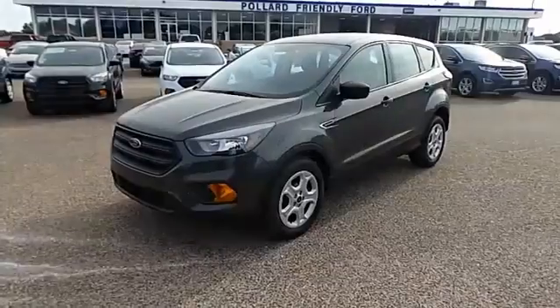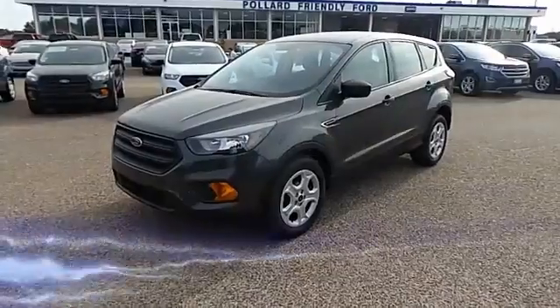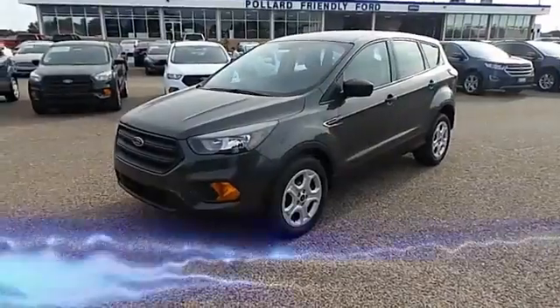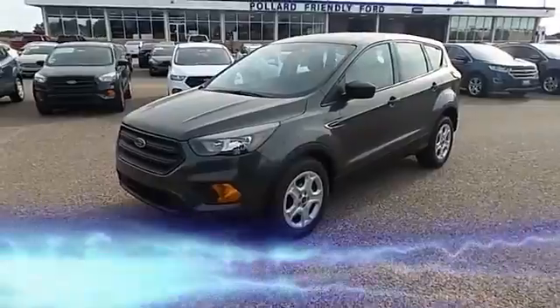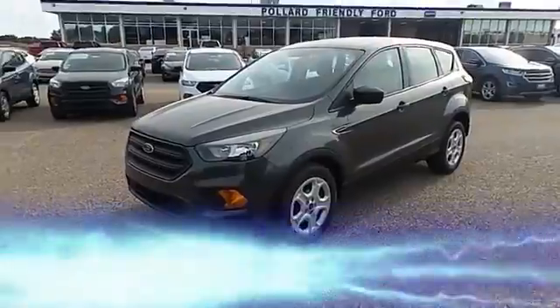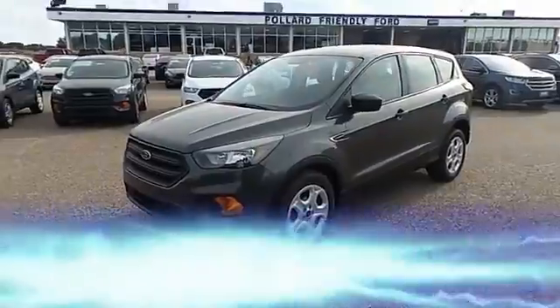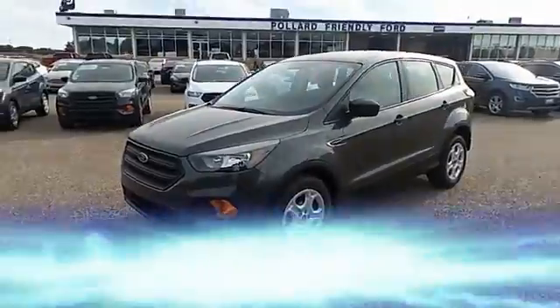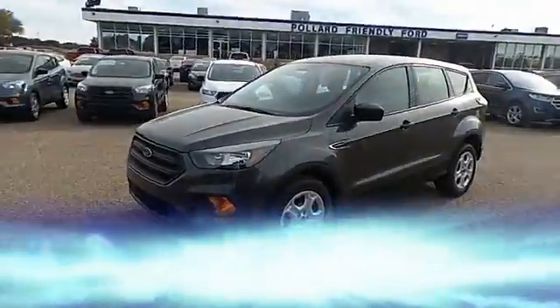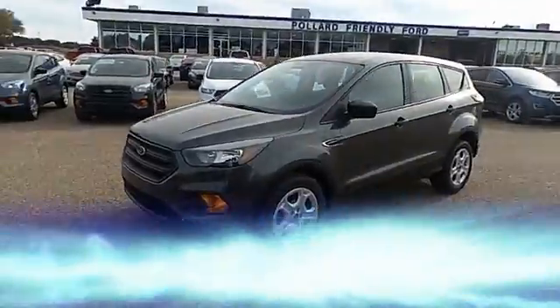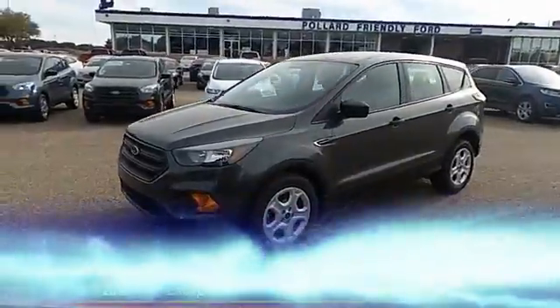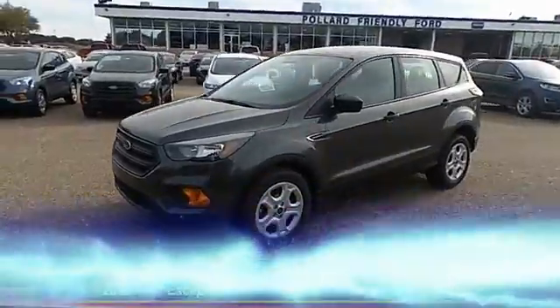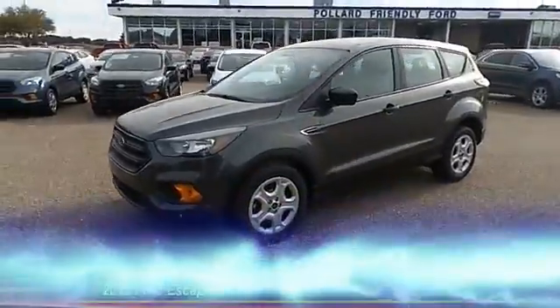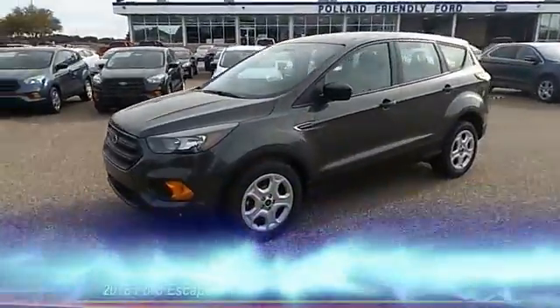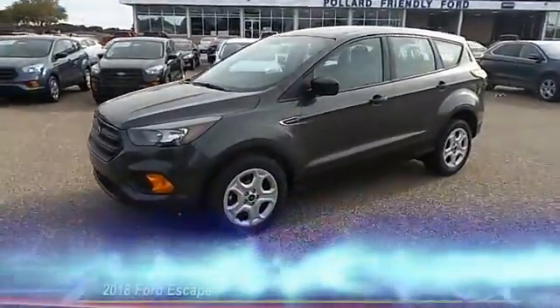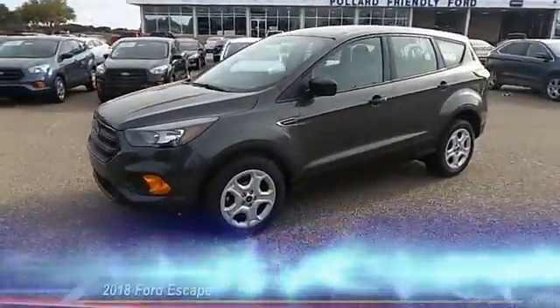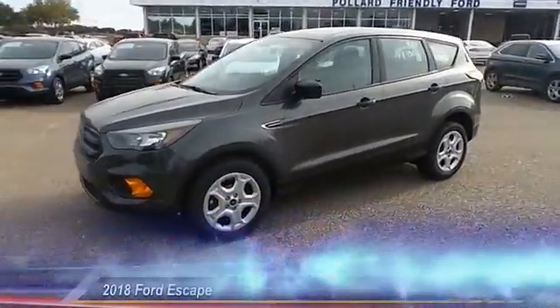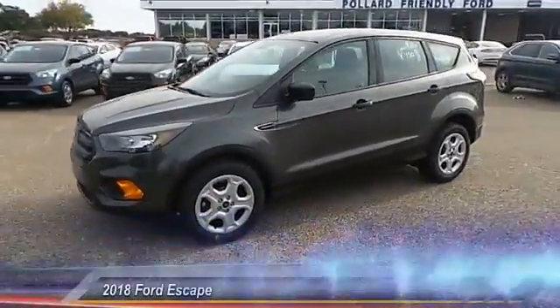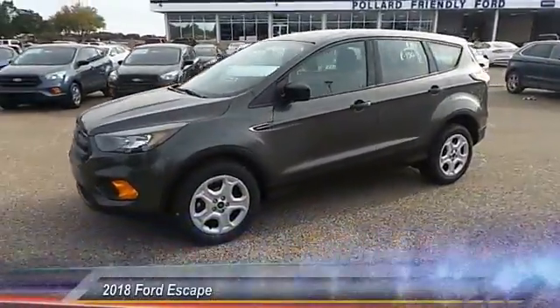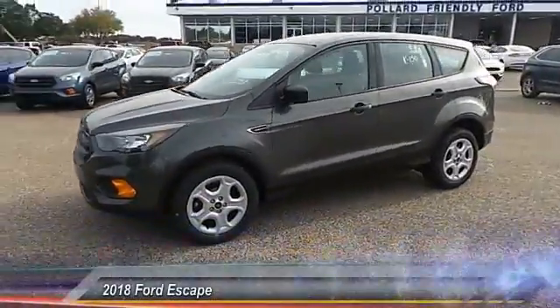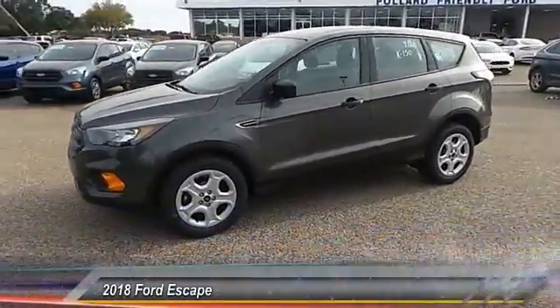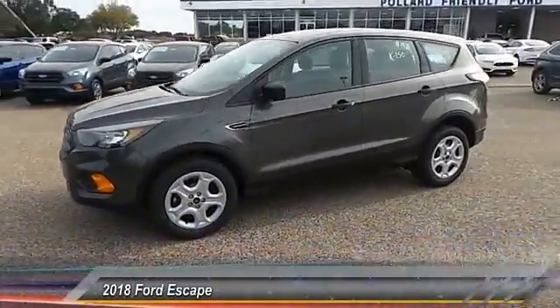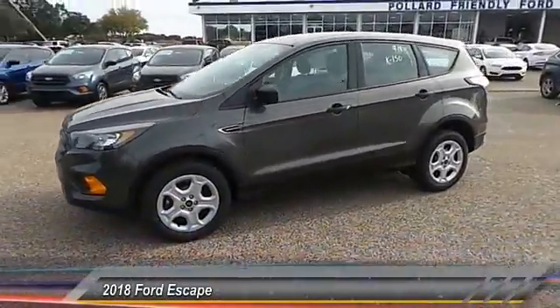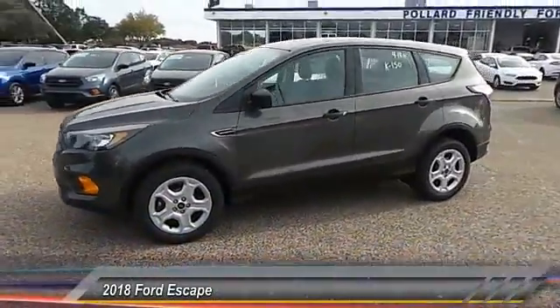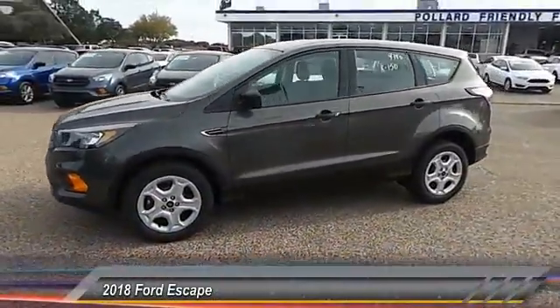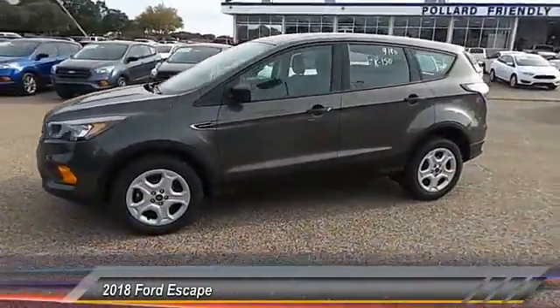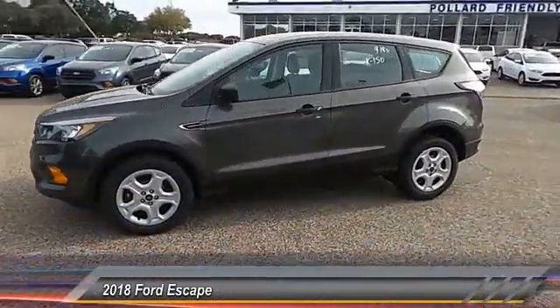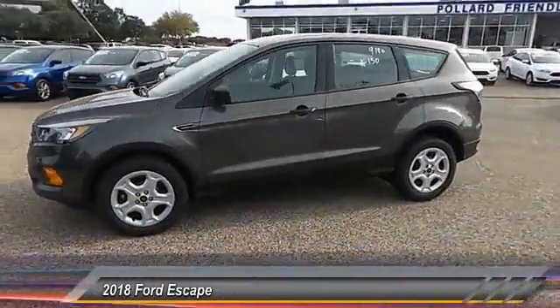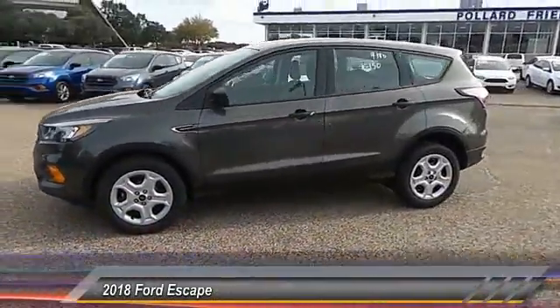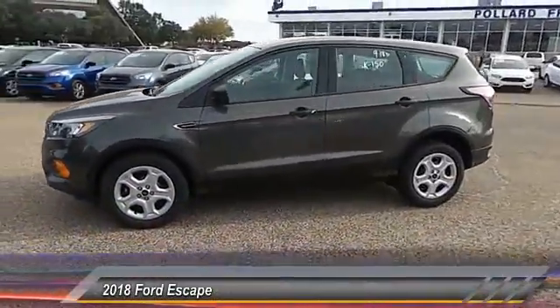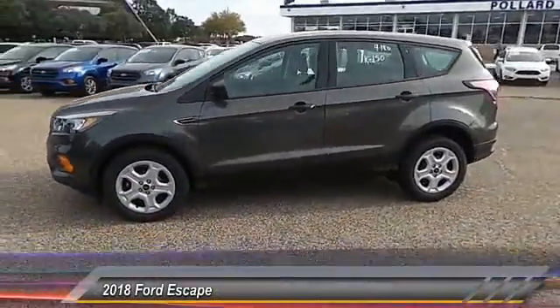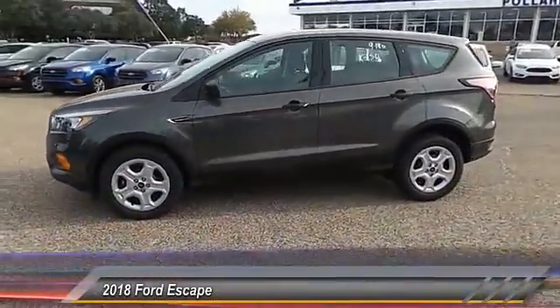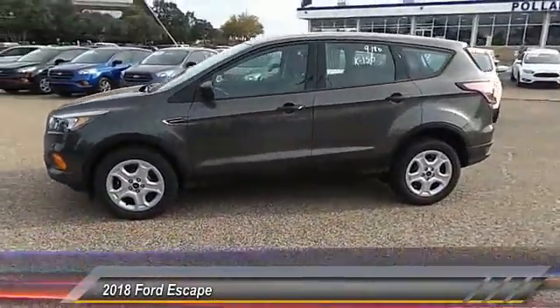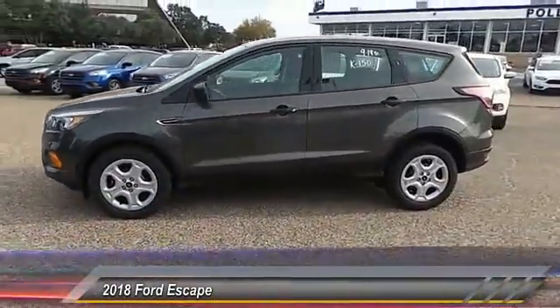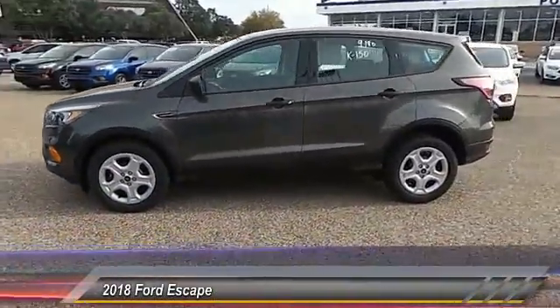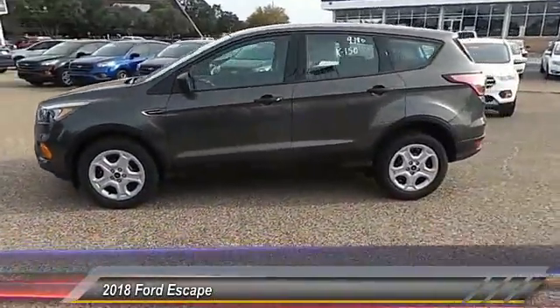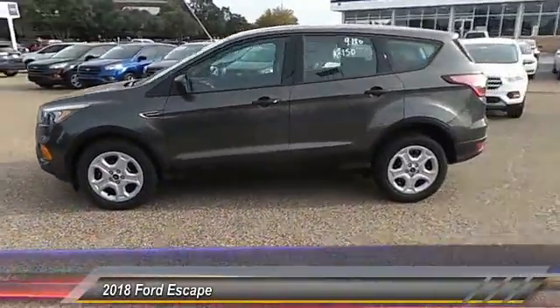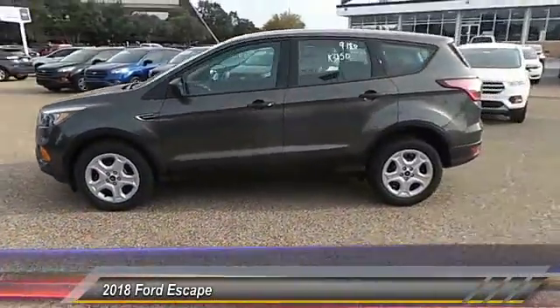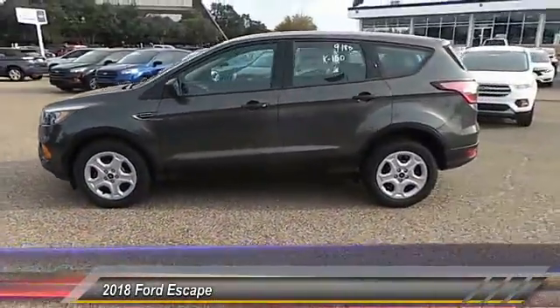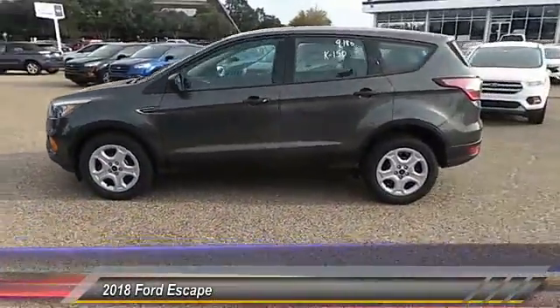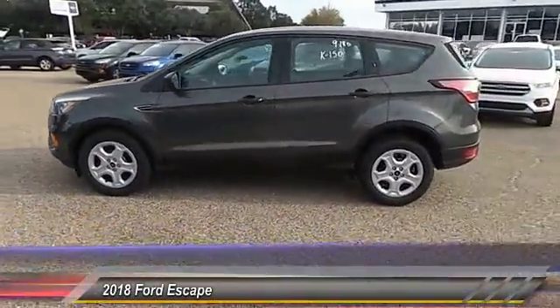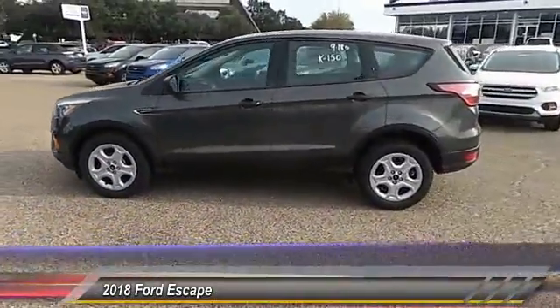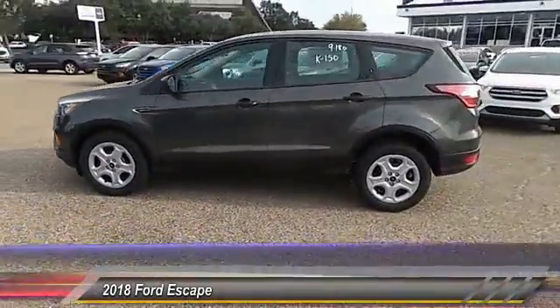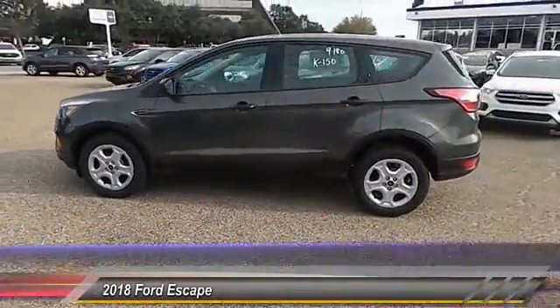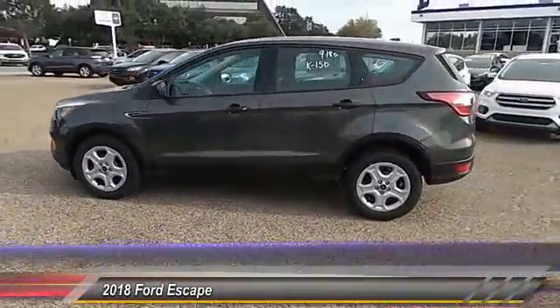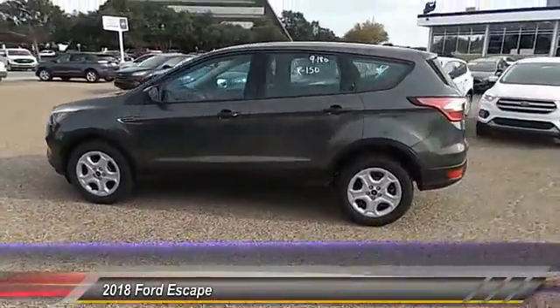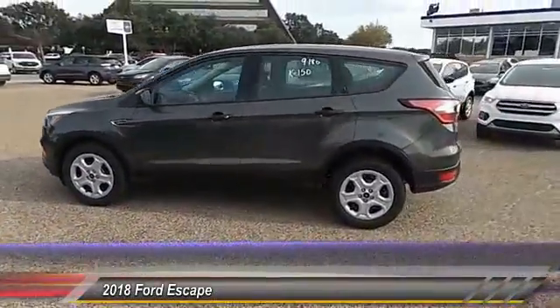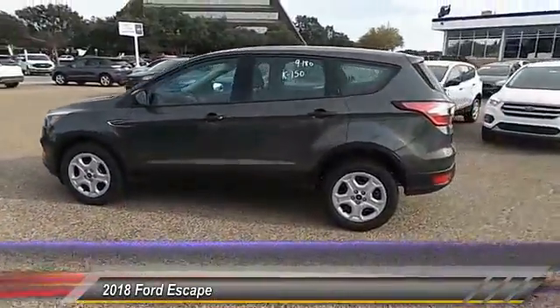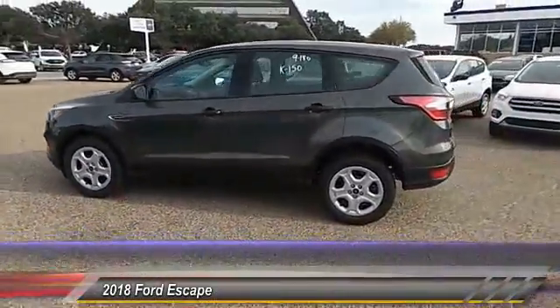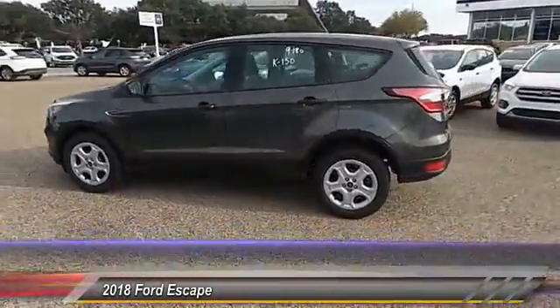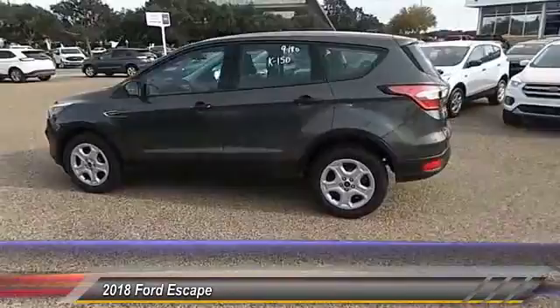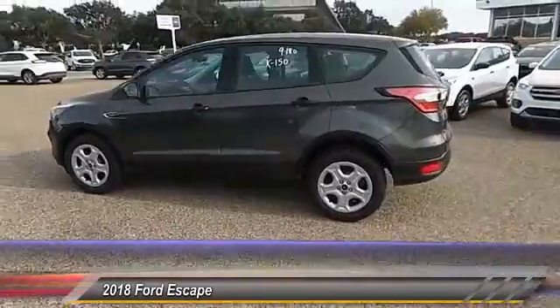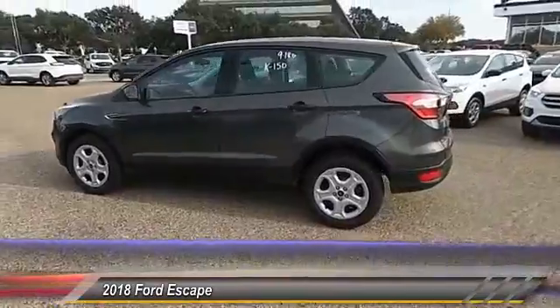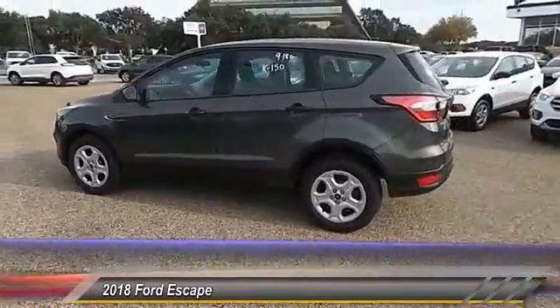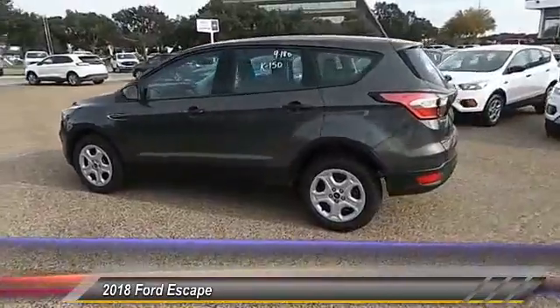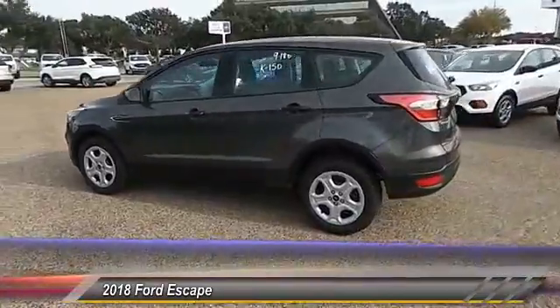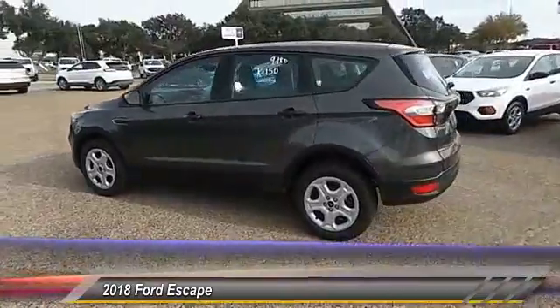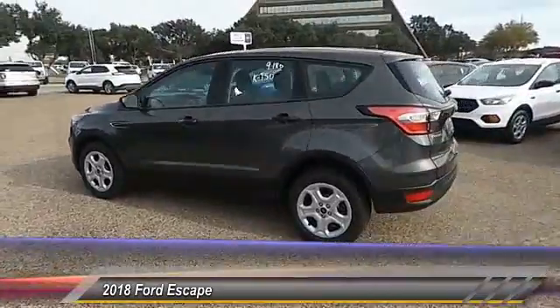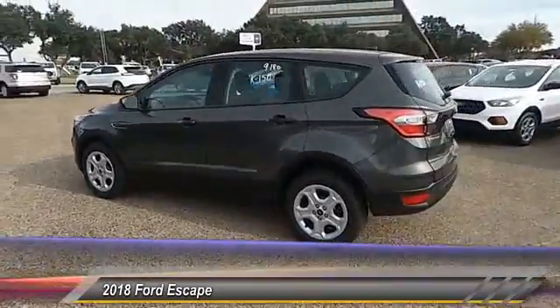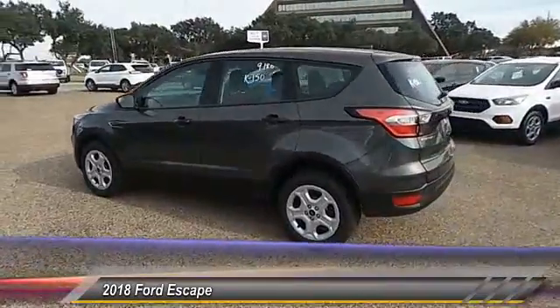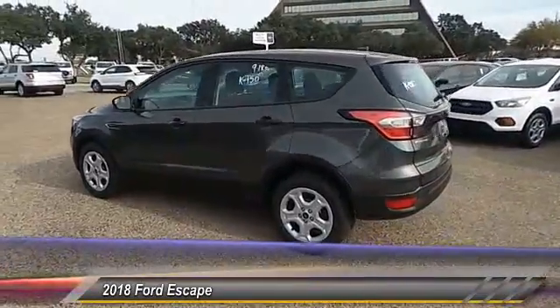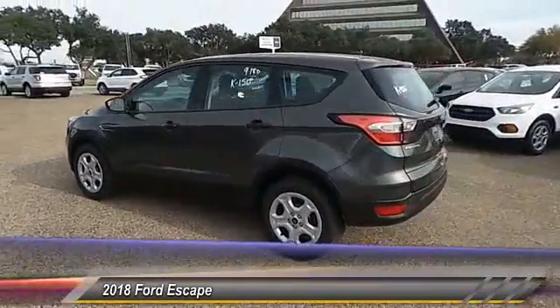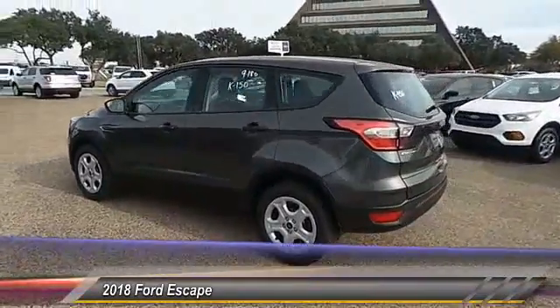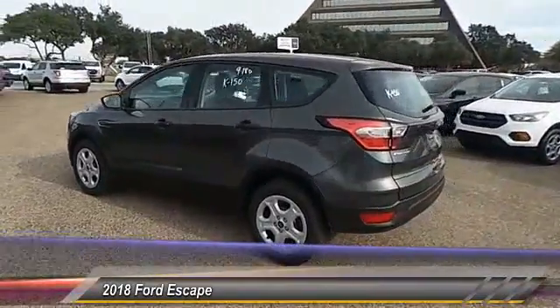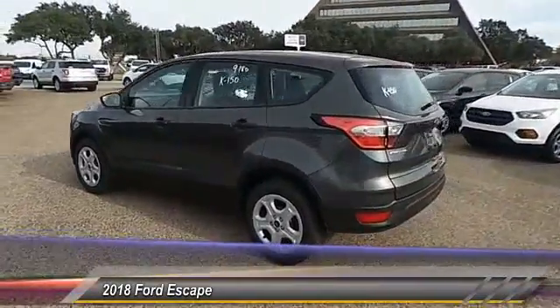The 2018 Escape. Gas engines flex, tow, sip, and go with Ford Escape.